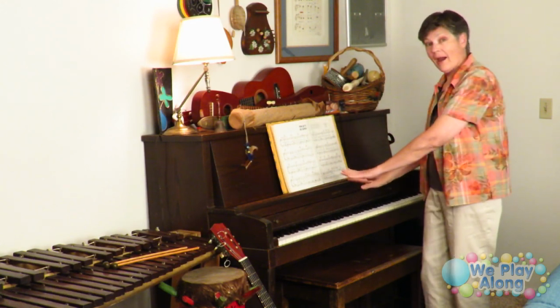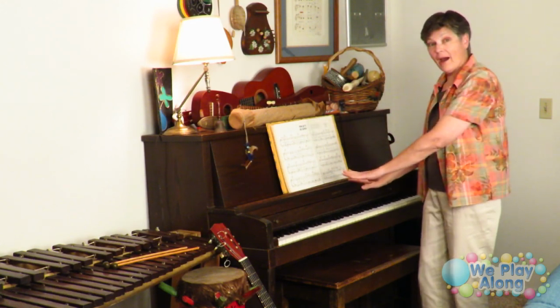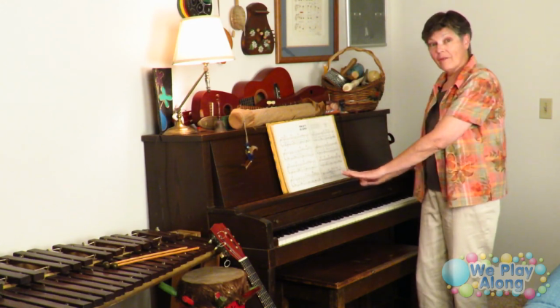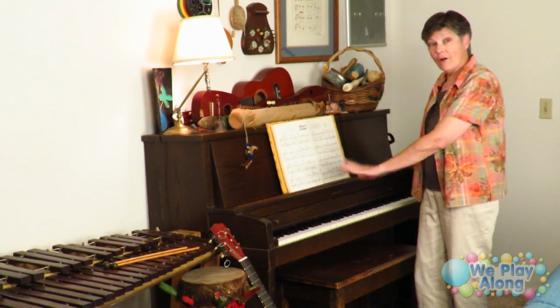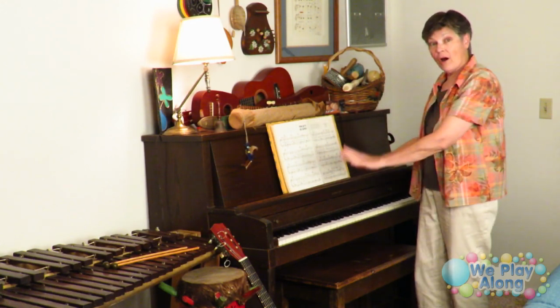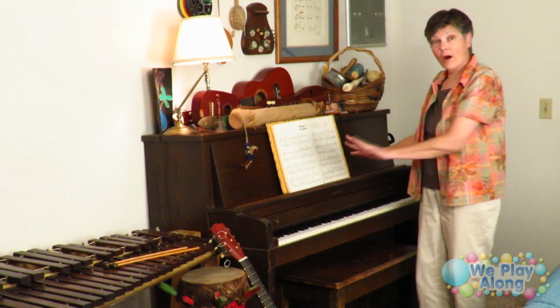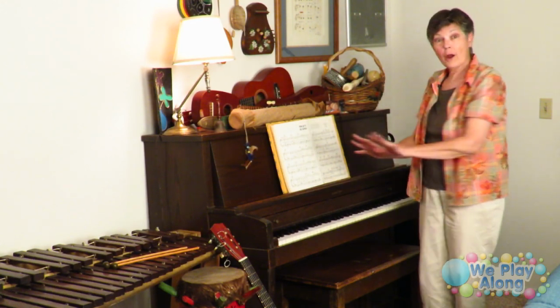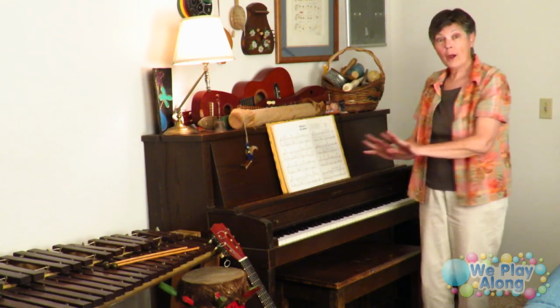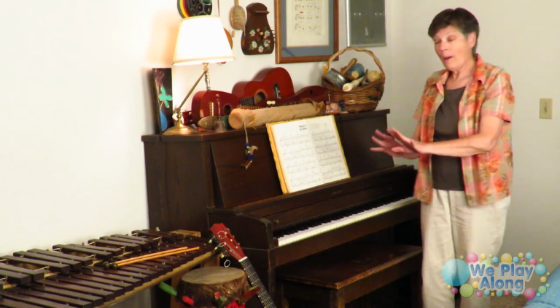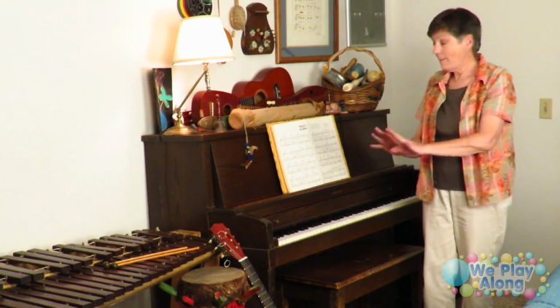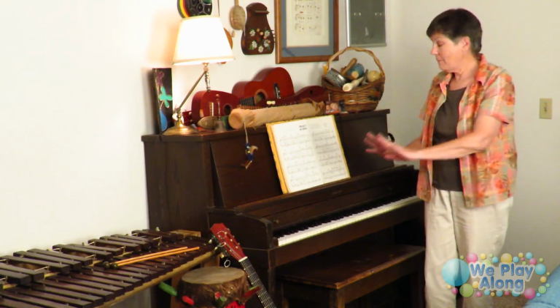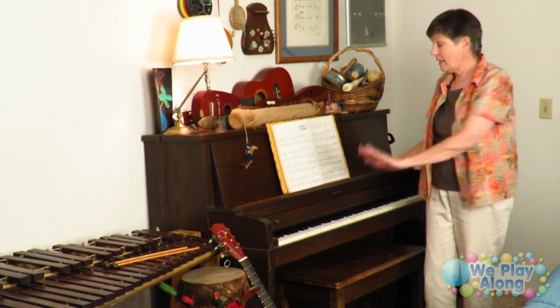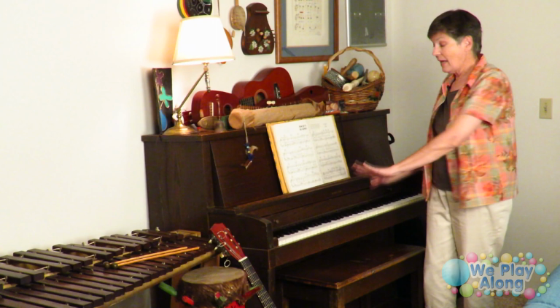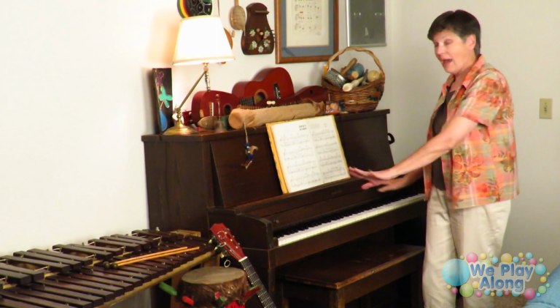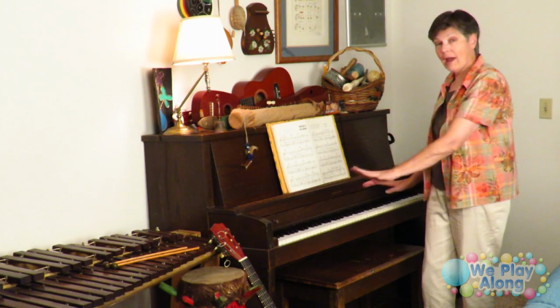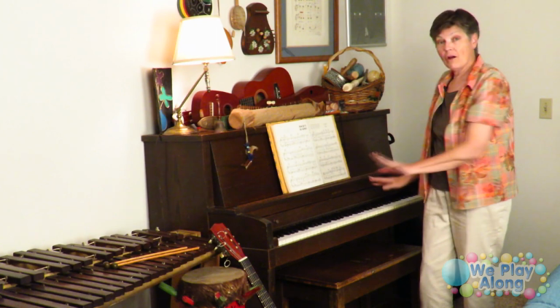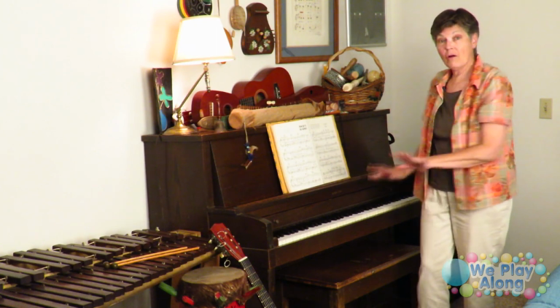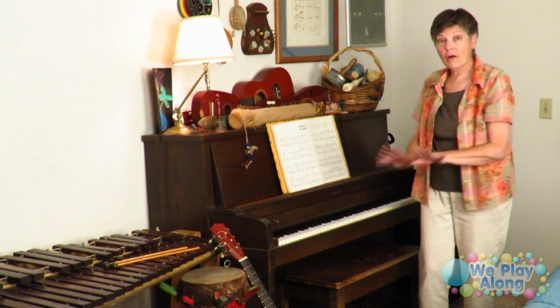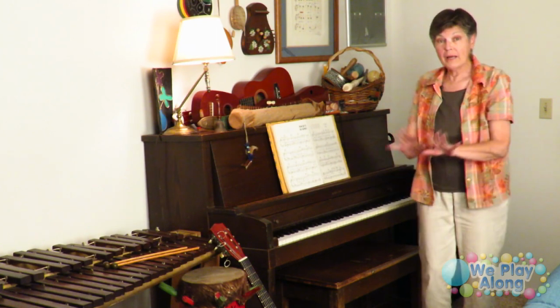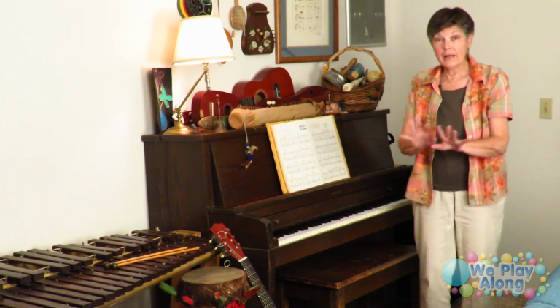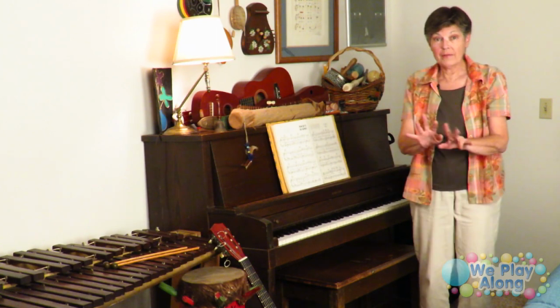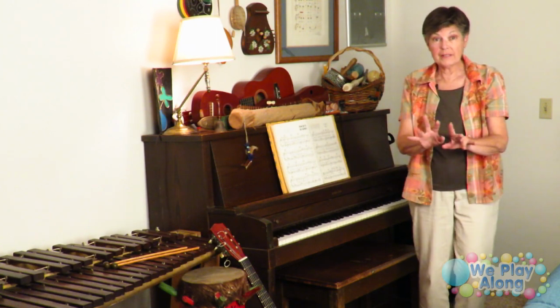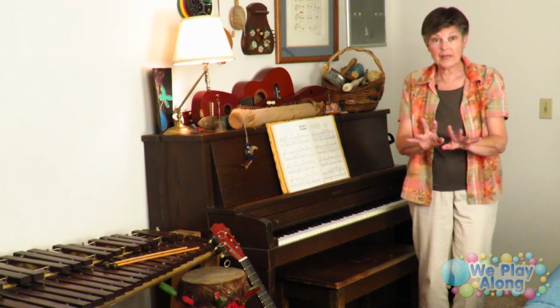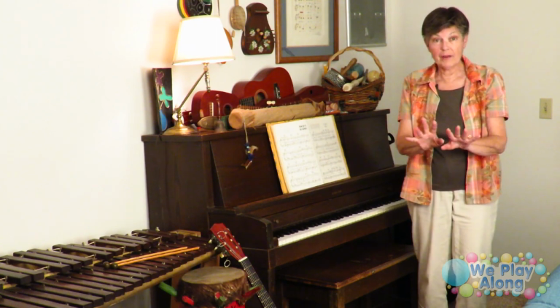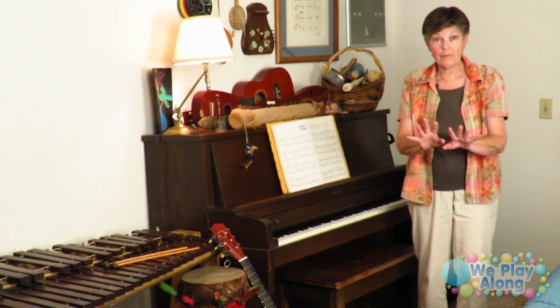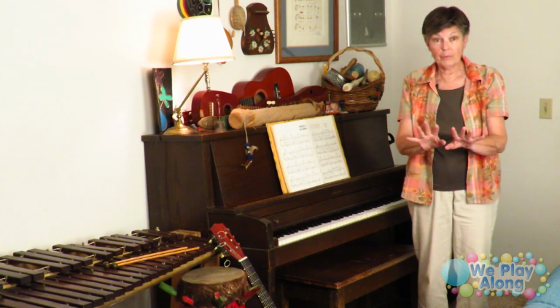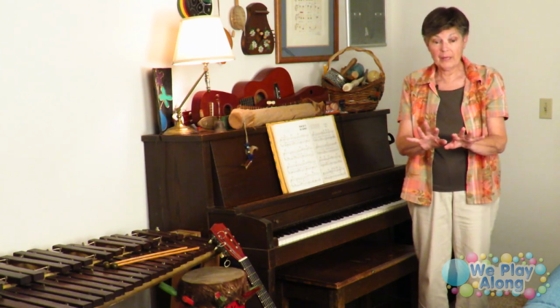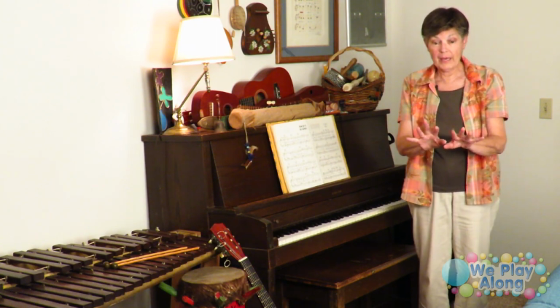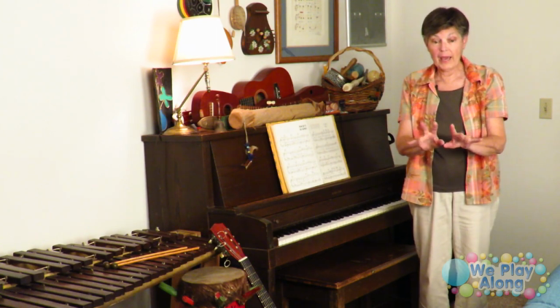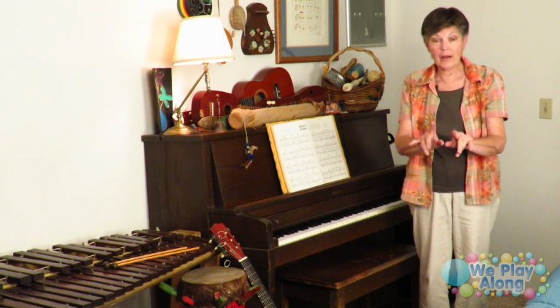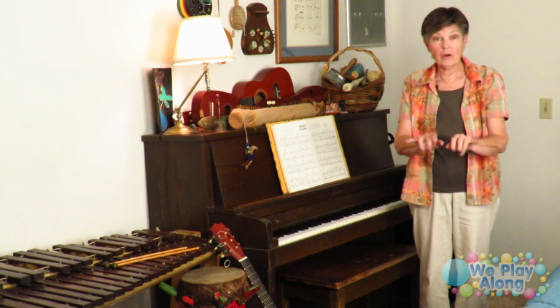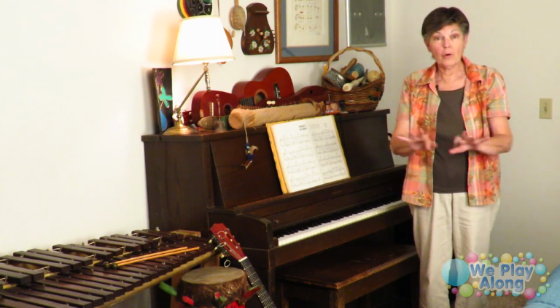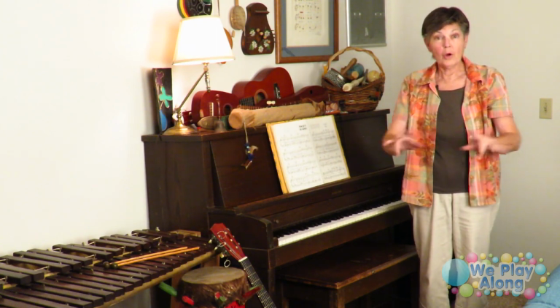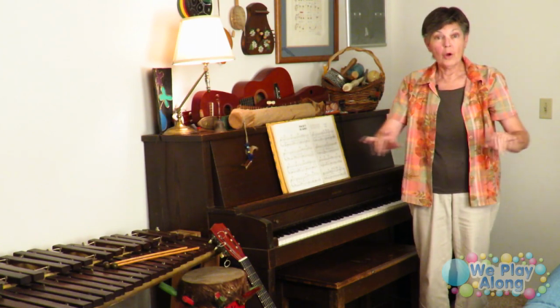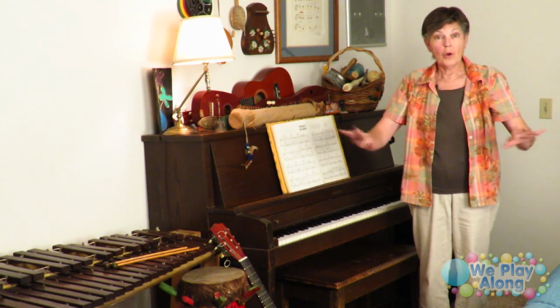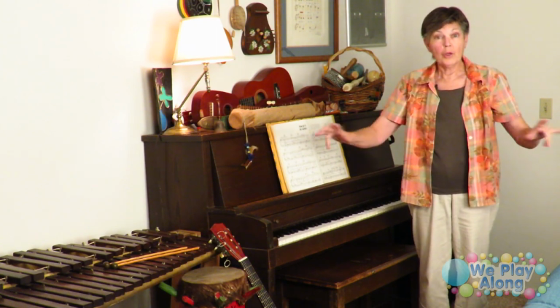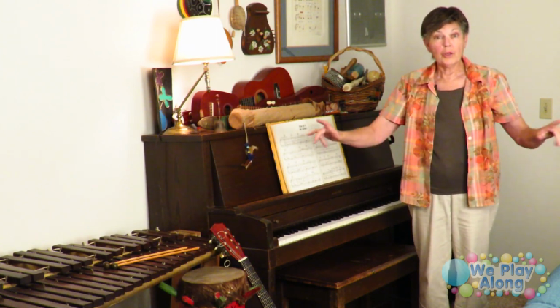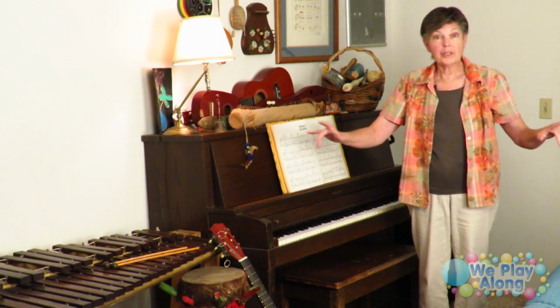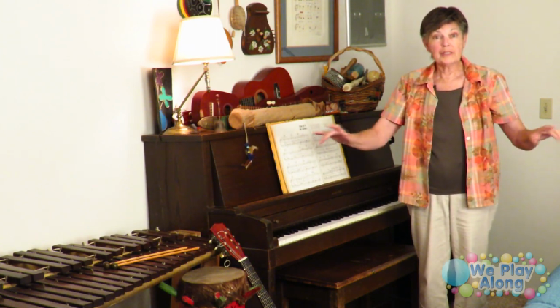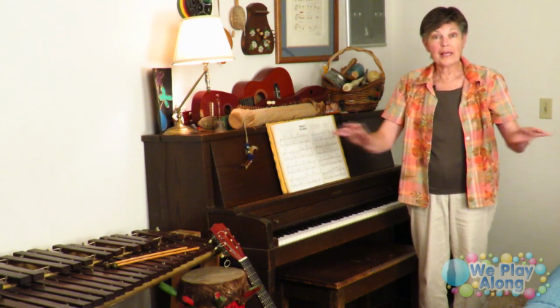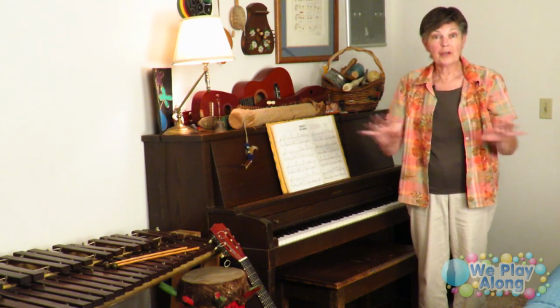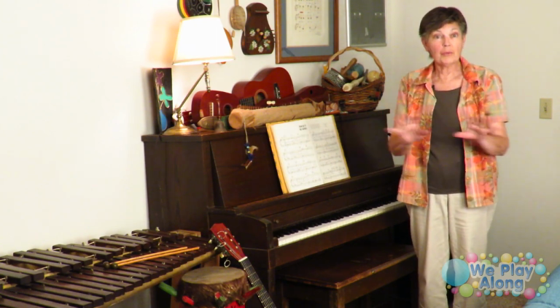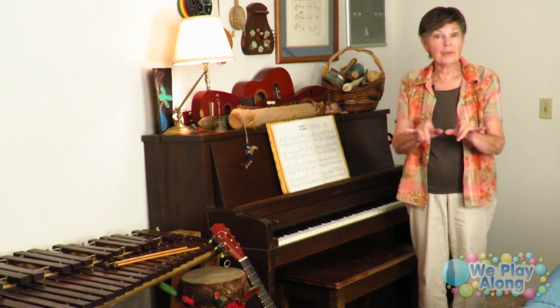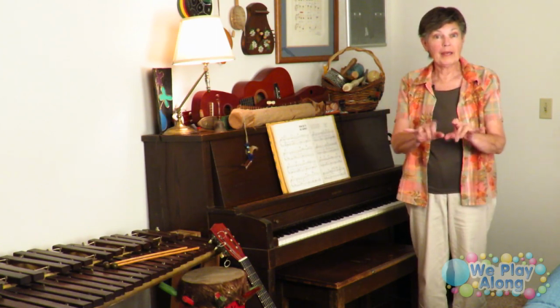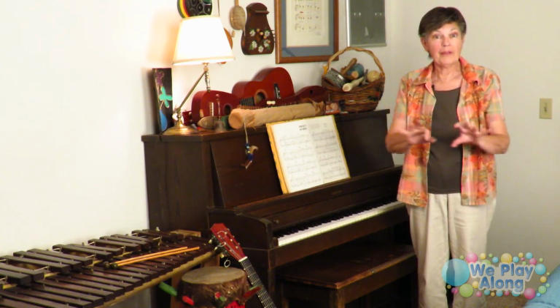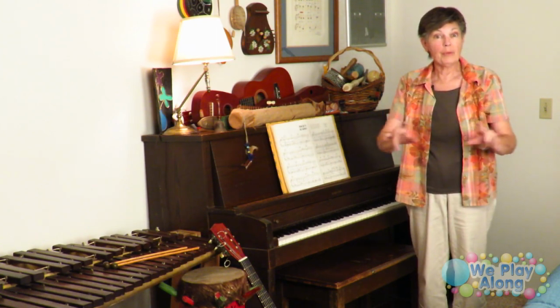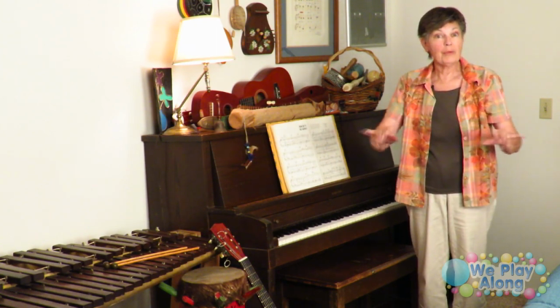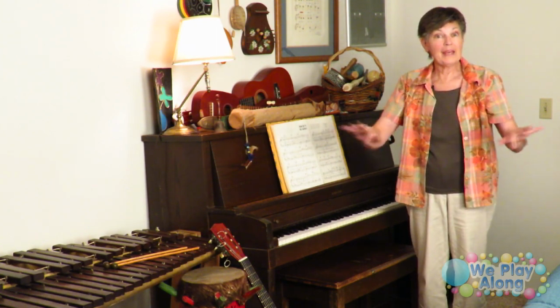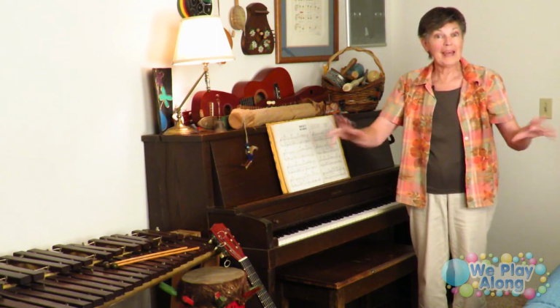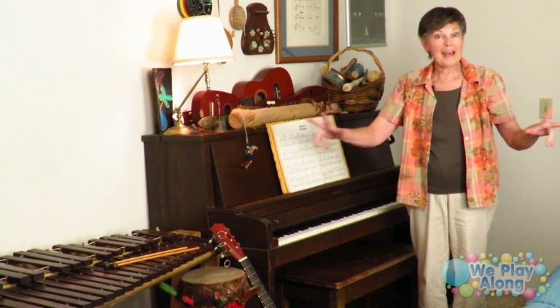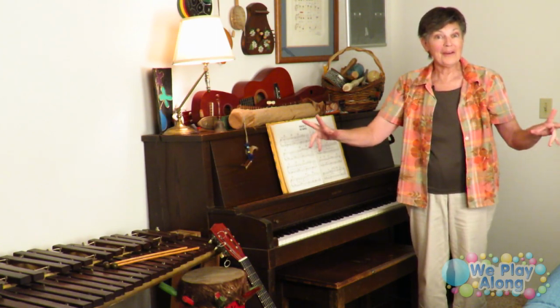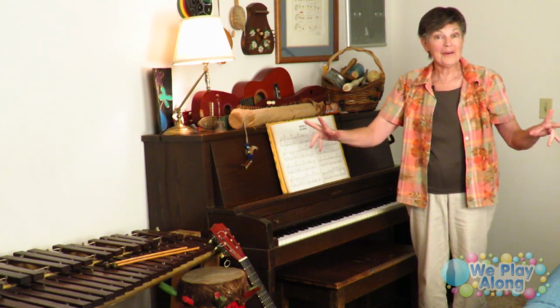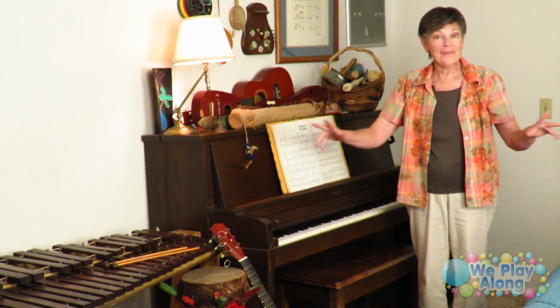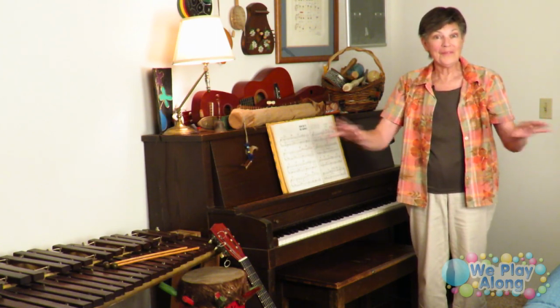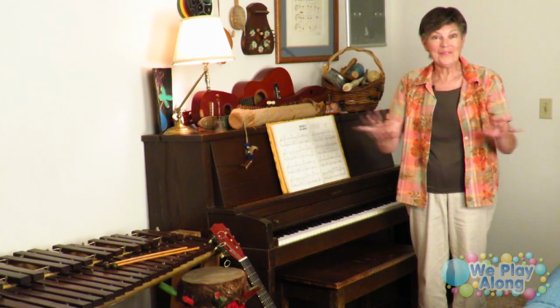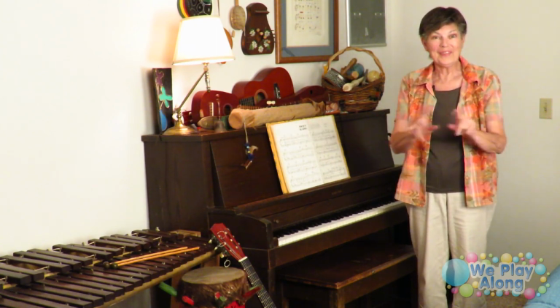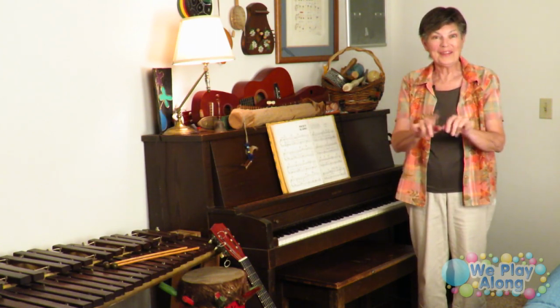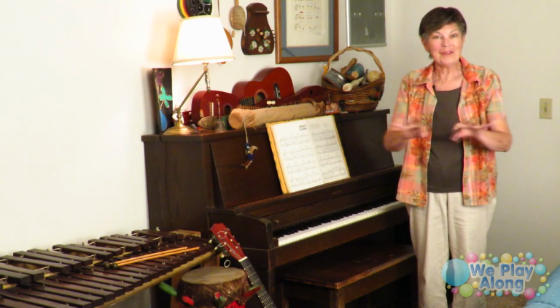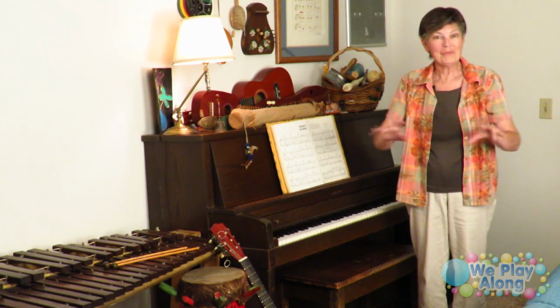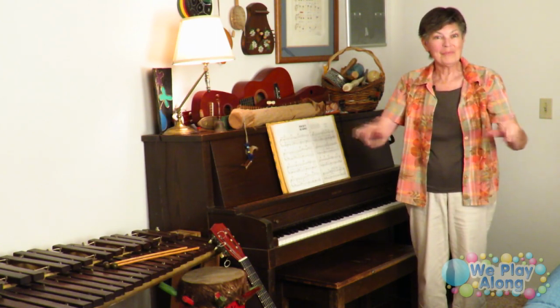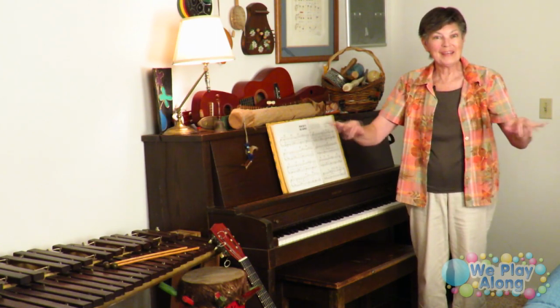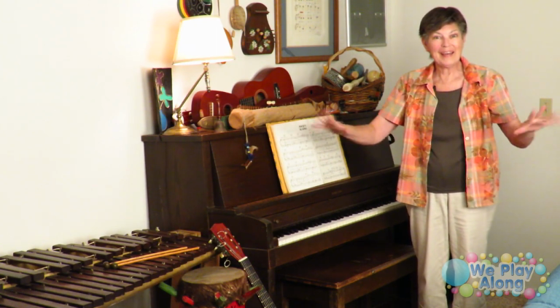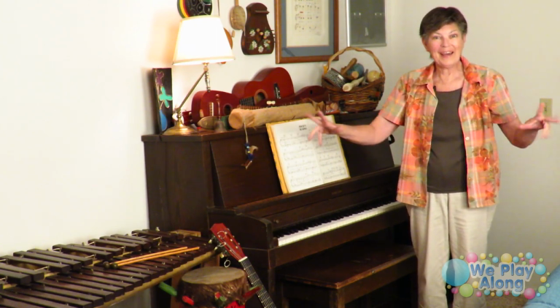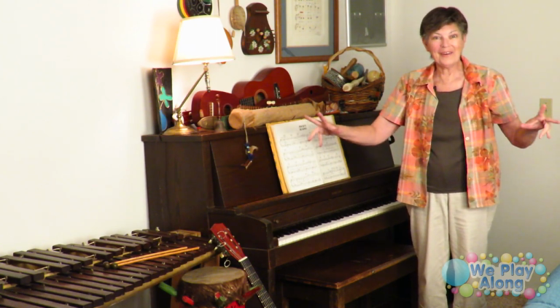Here we have our piano. The sign for piano — you just act like you're playing the piano.